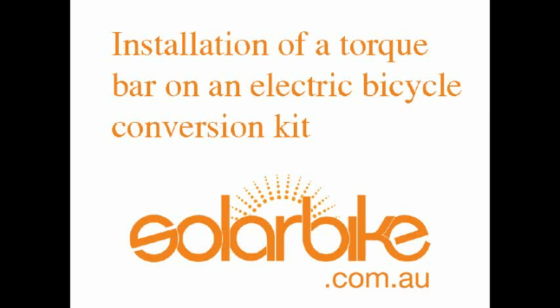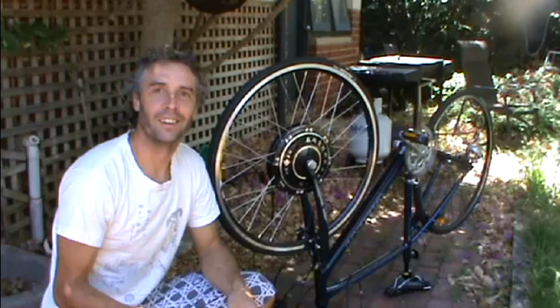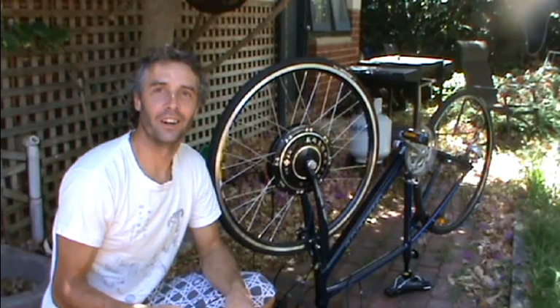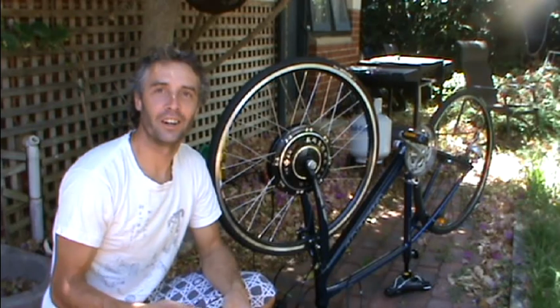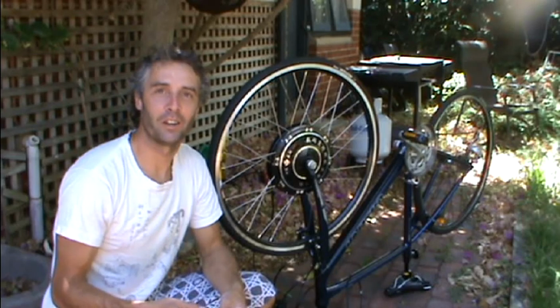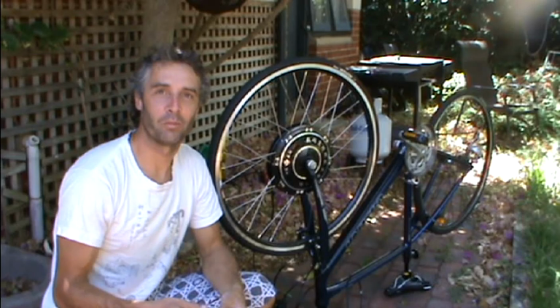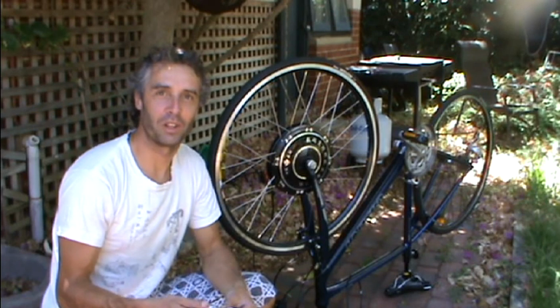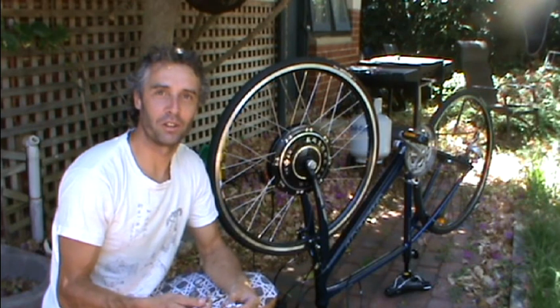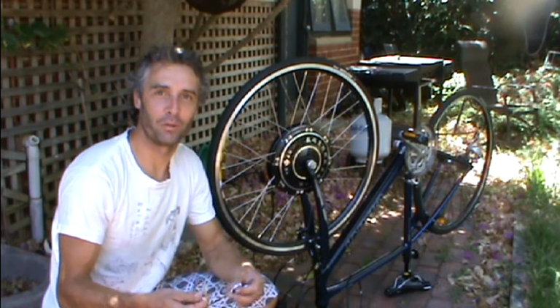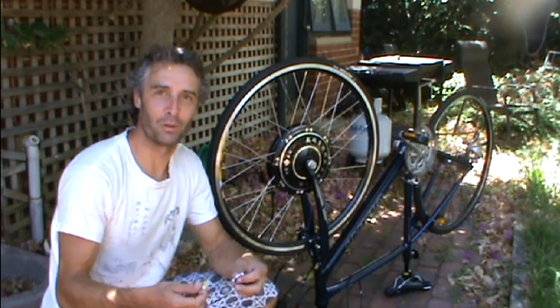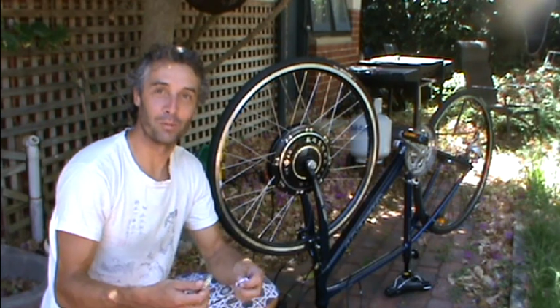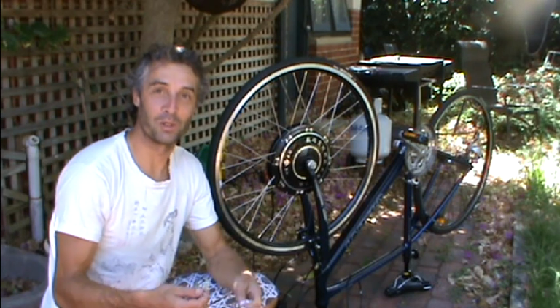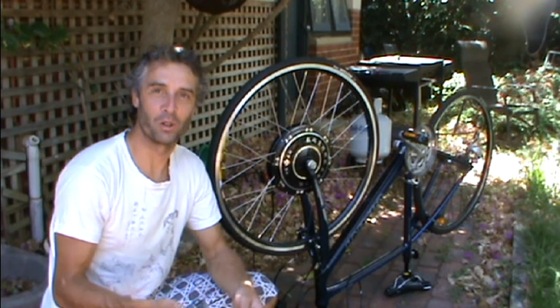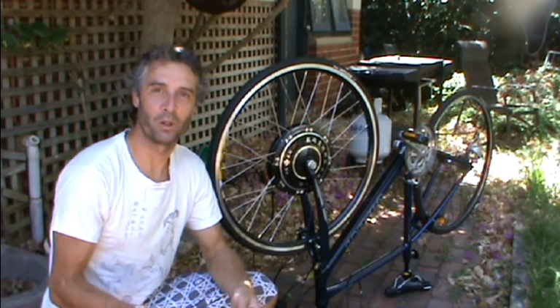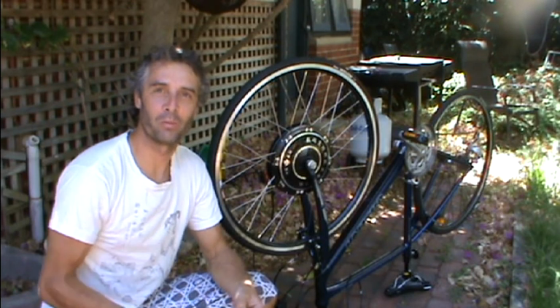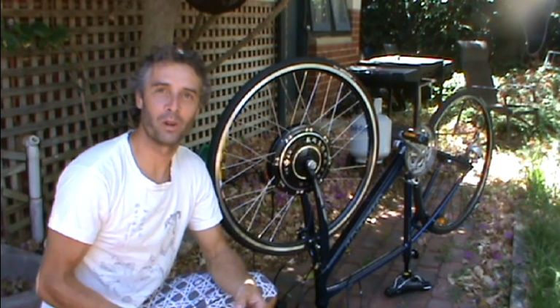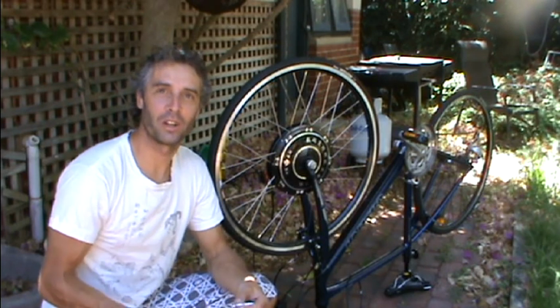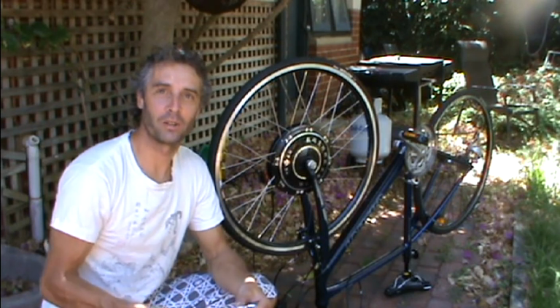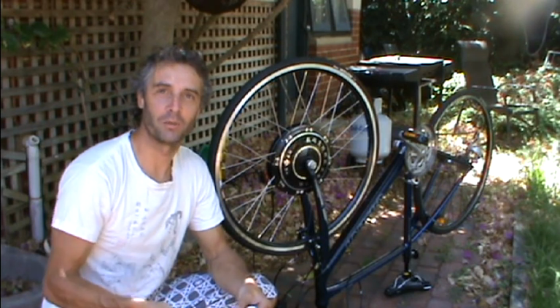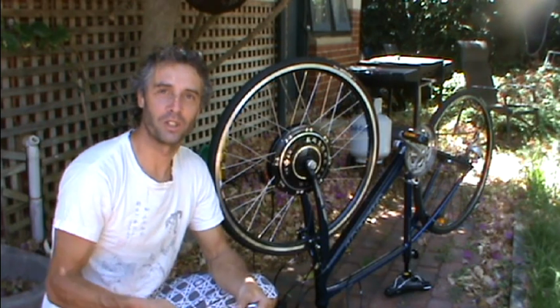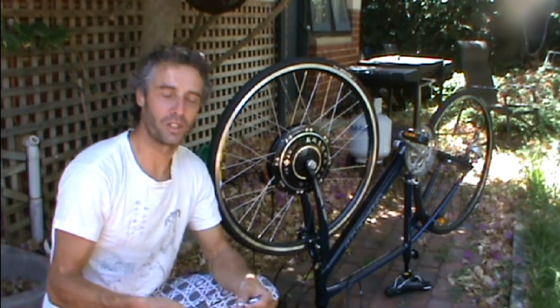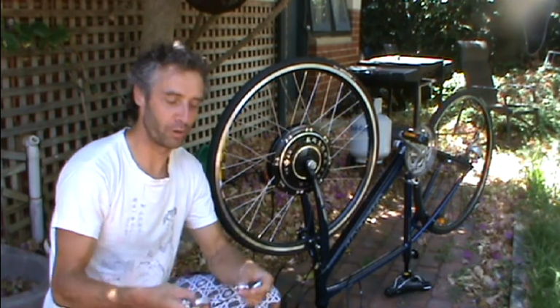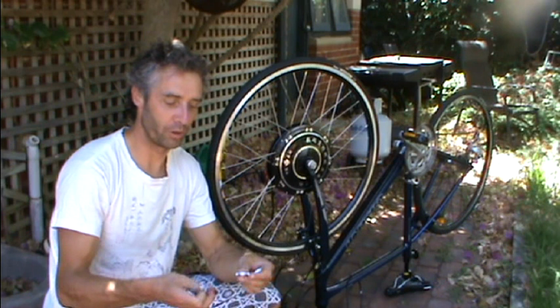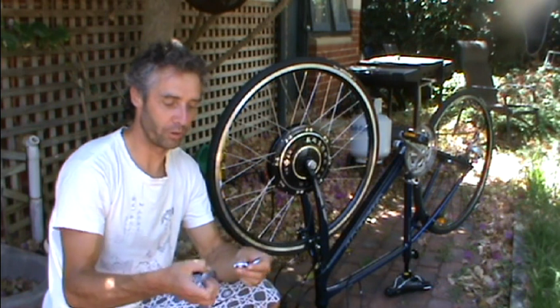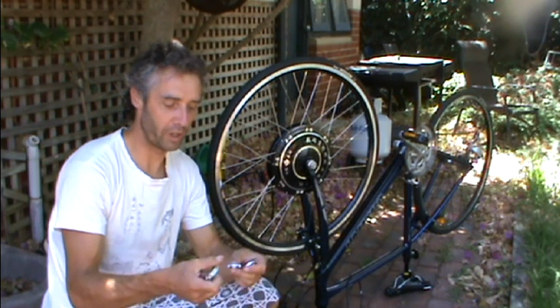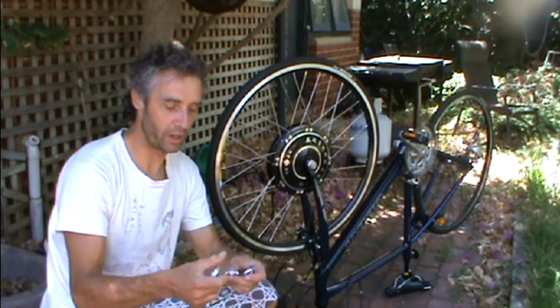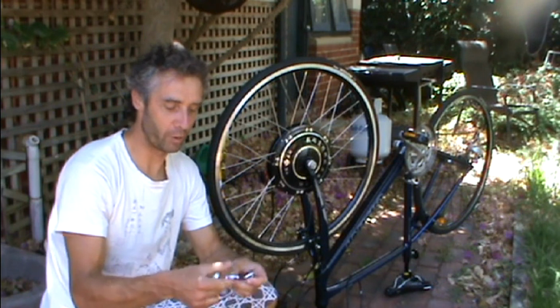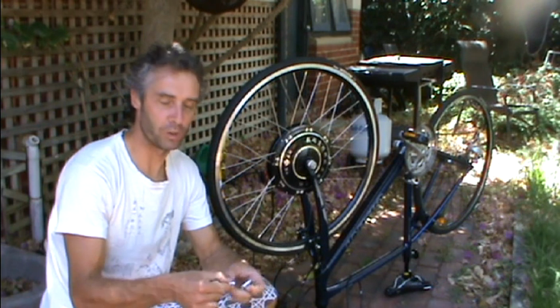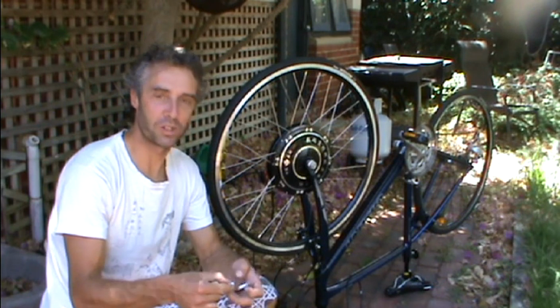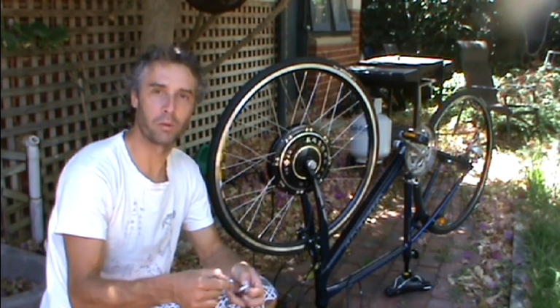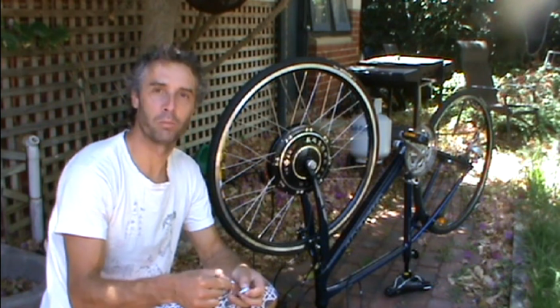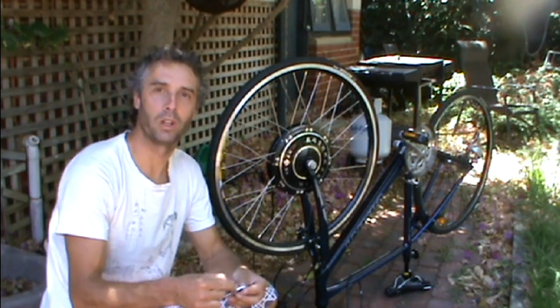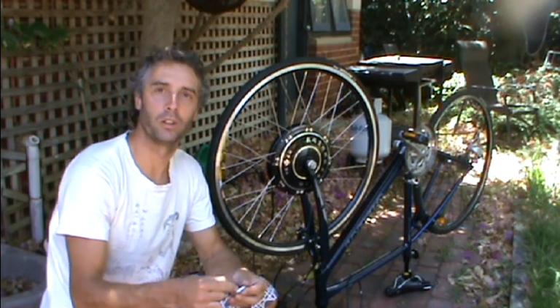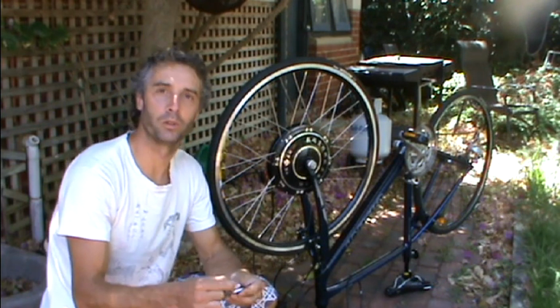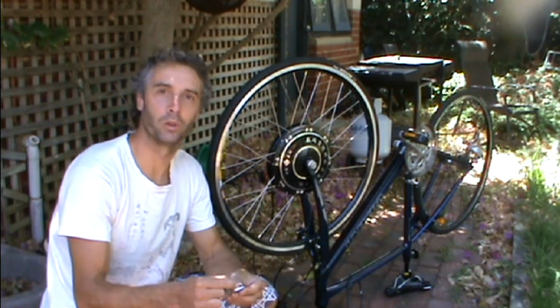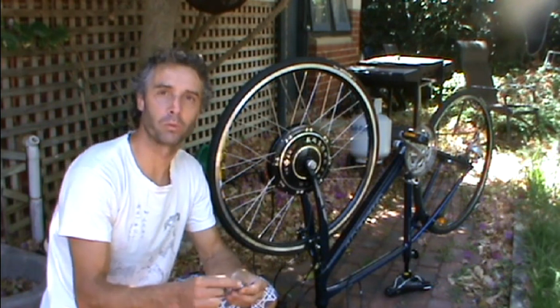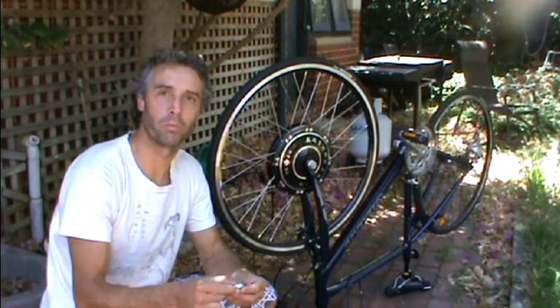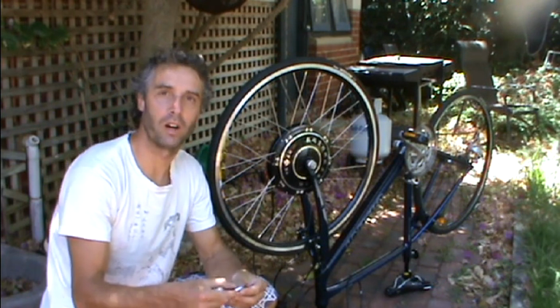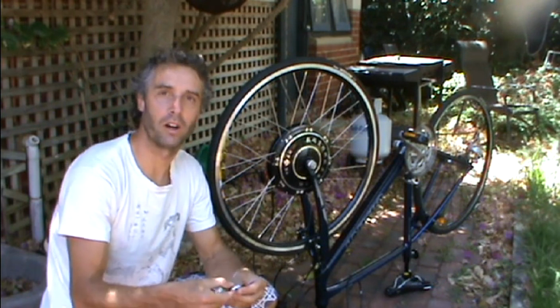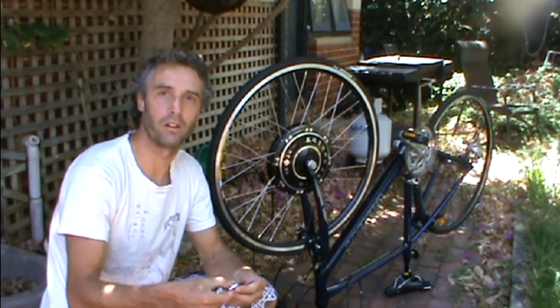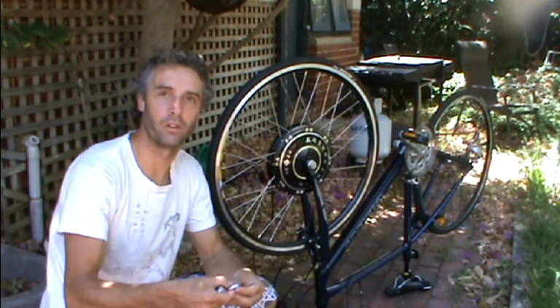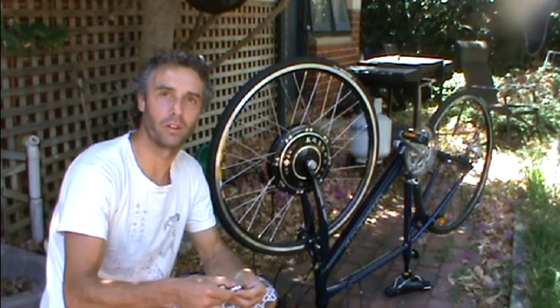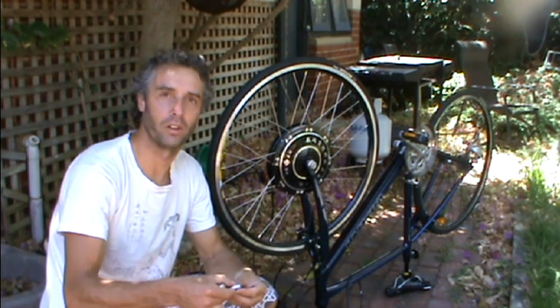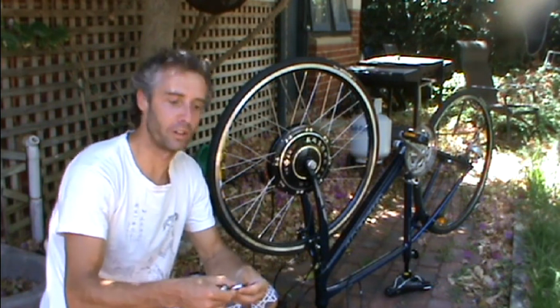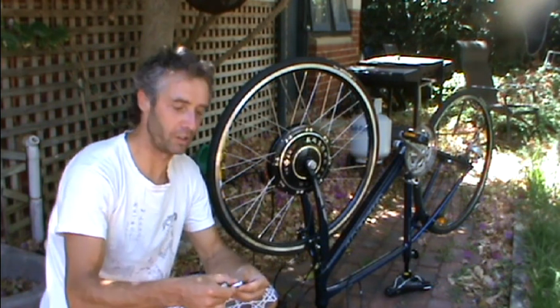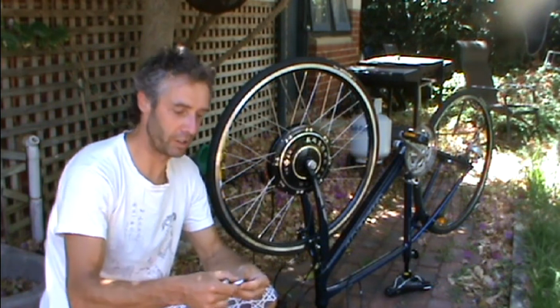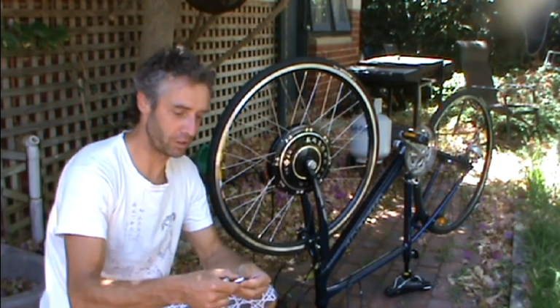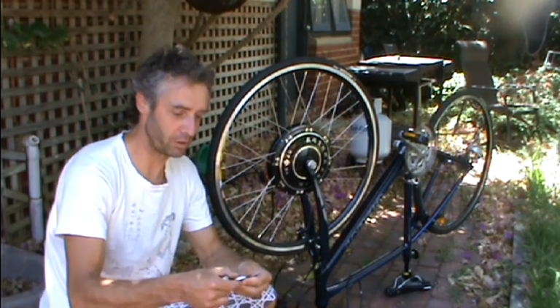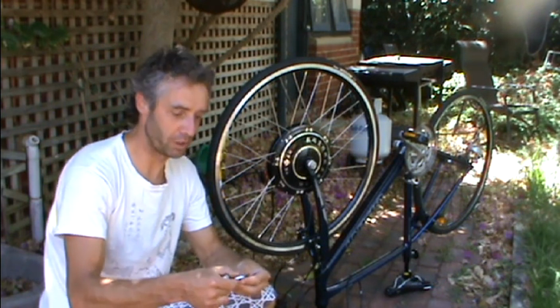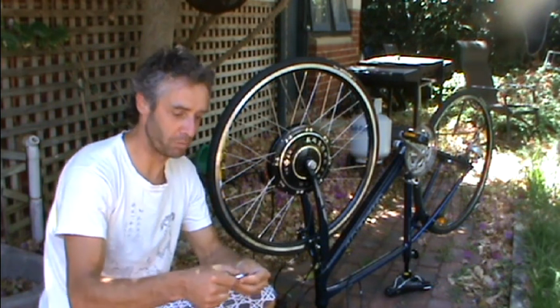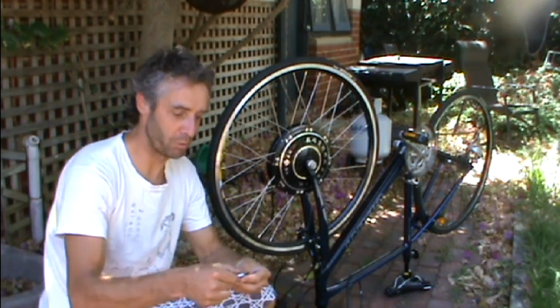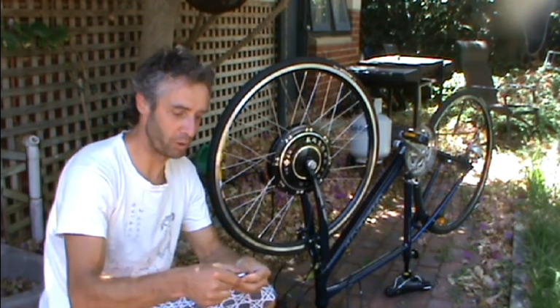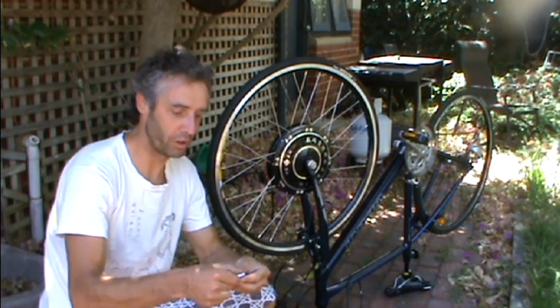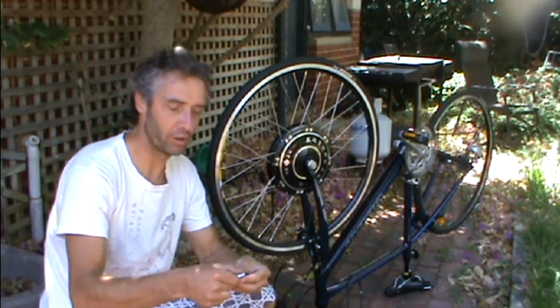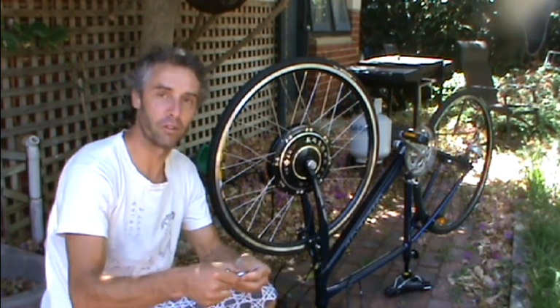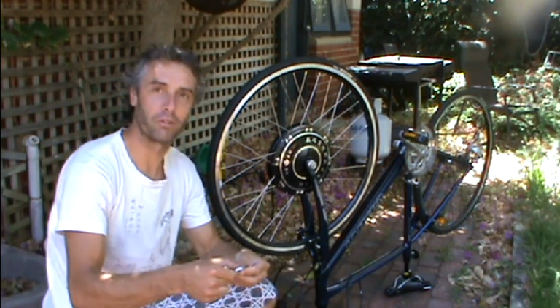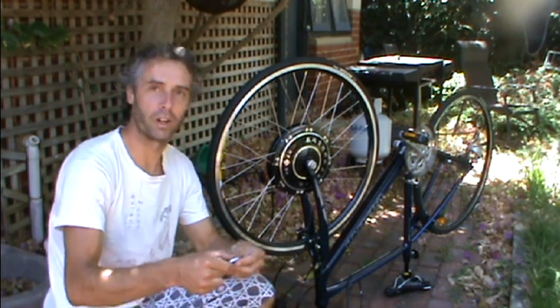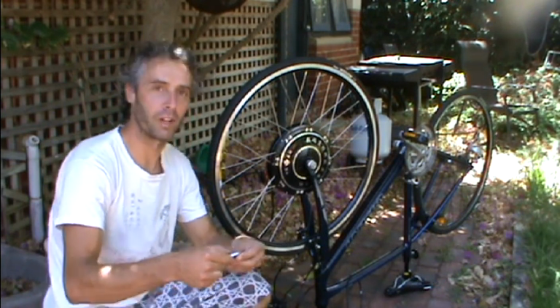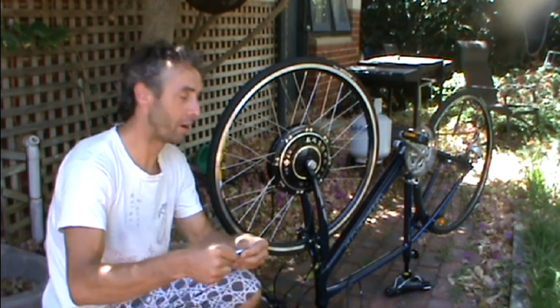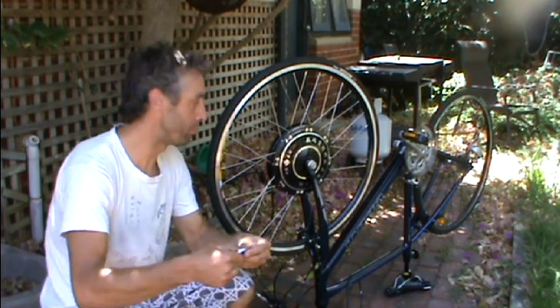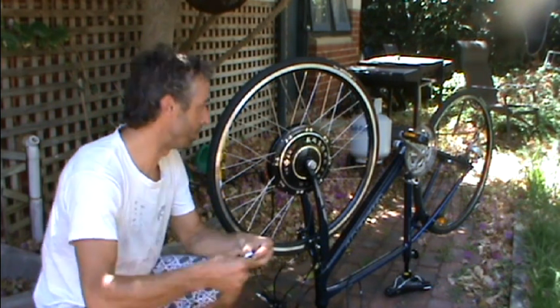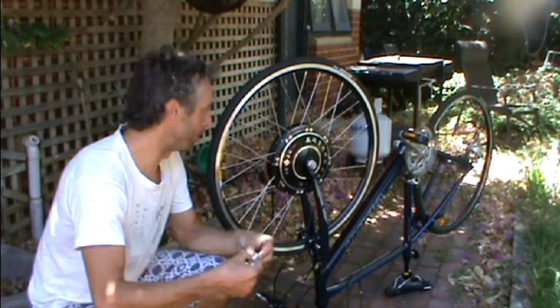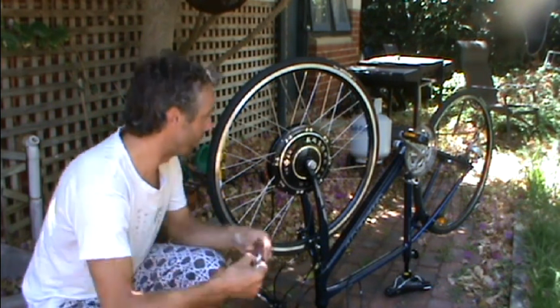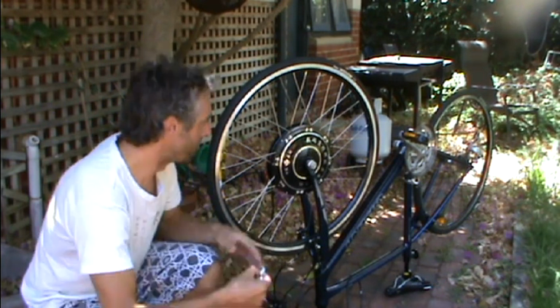Hi, Matthew from SolarBike. I'm just showing you how to assemble a torque bar on the electric motor, the front hub motor.